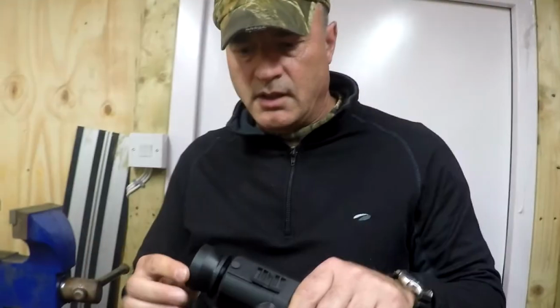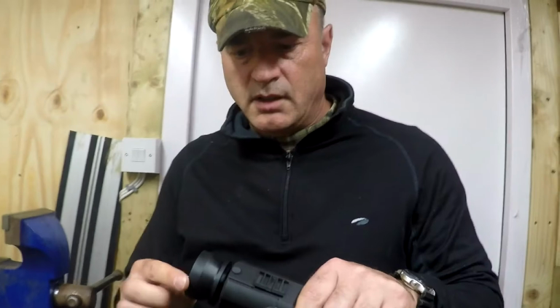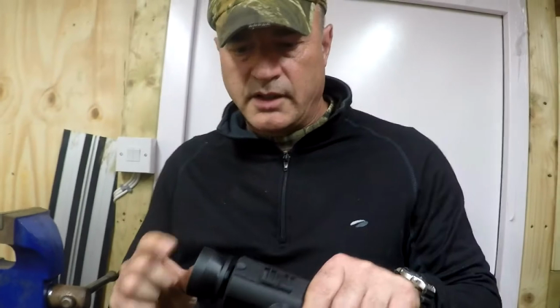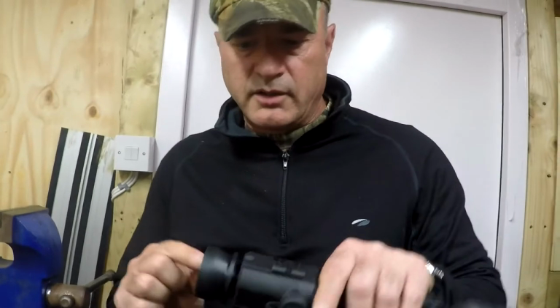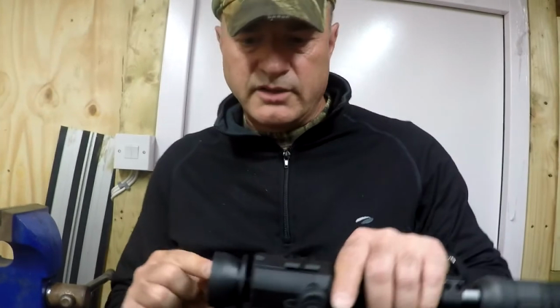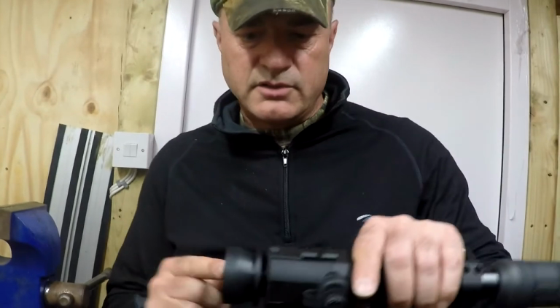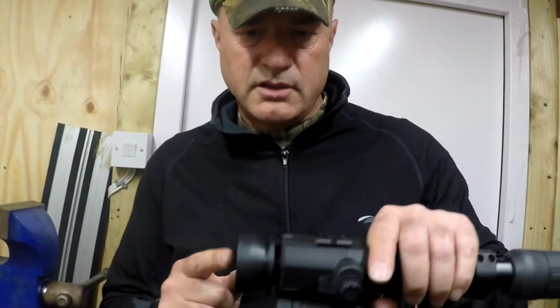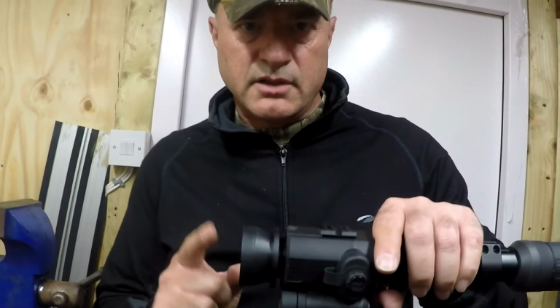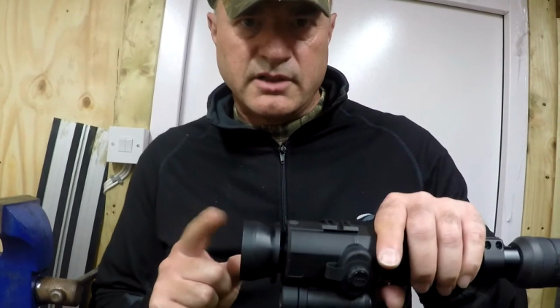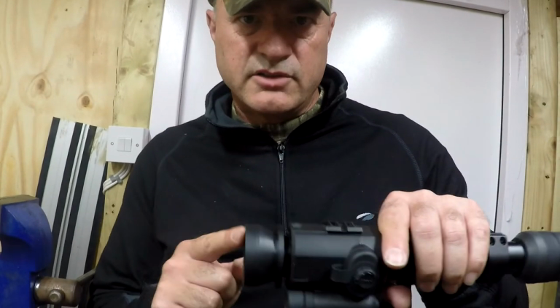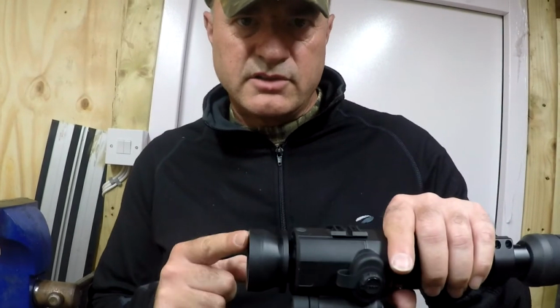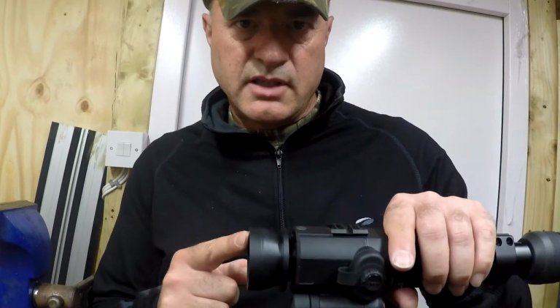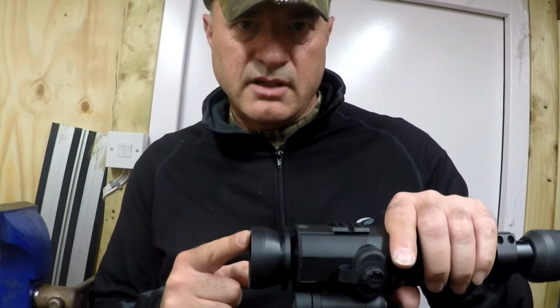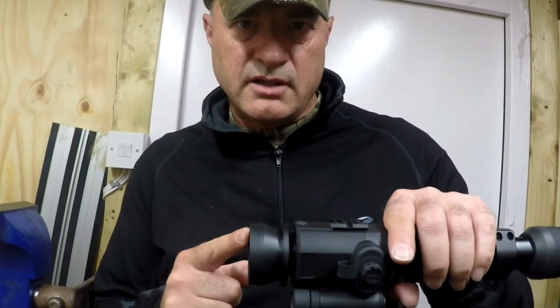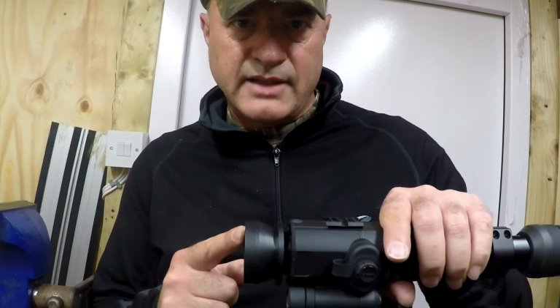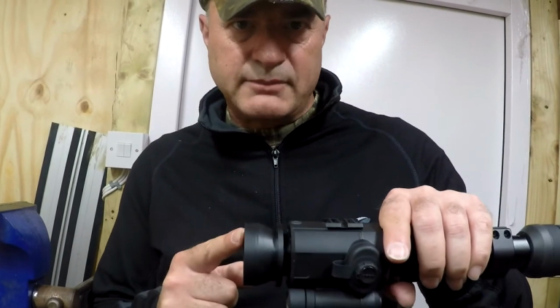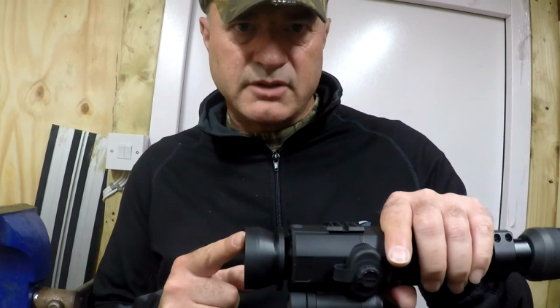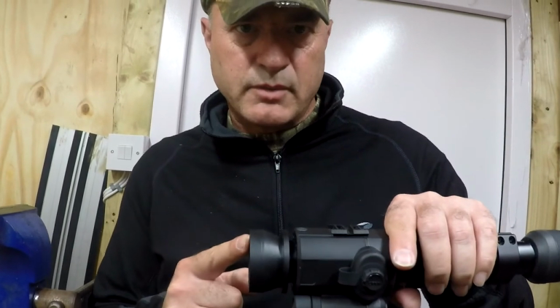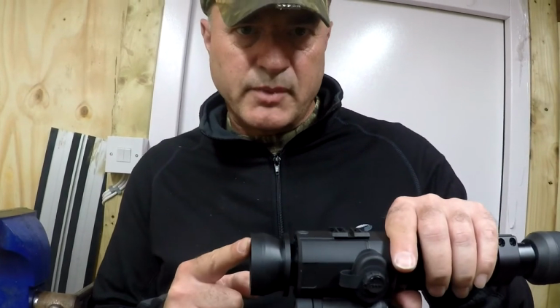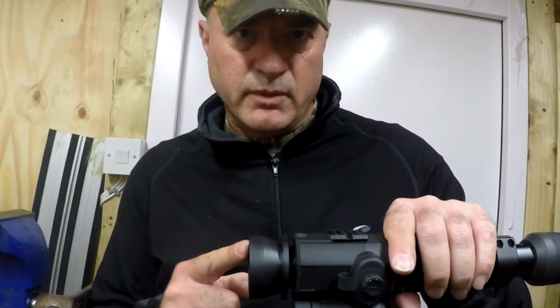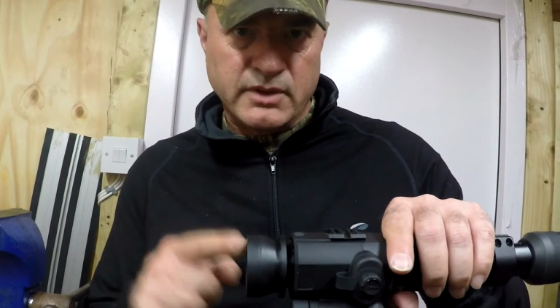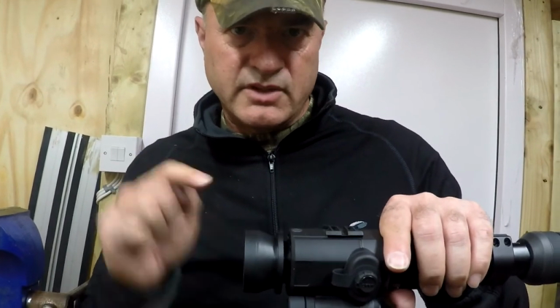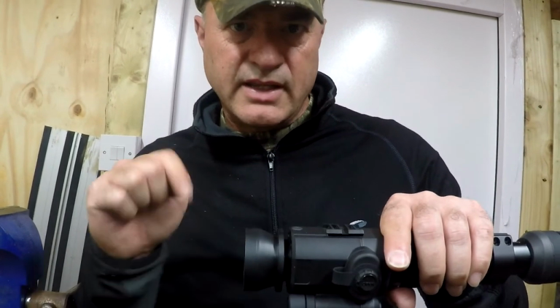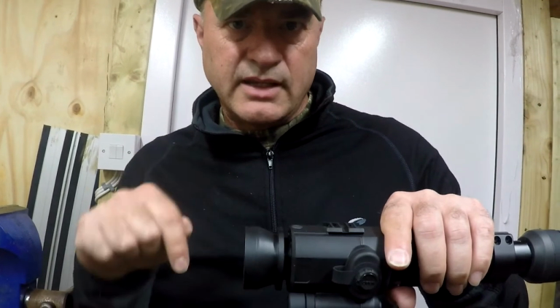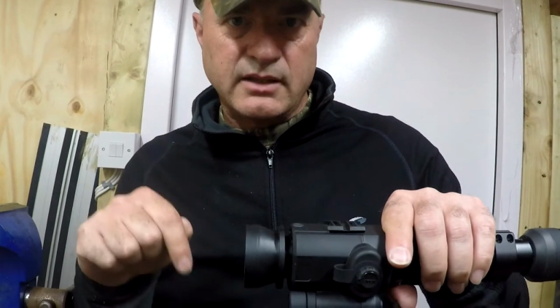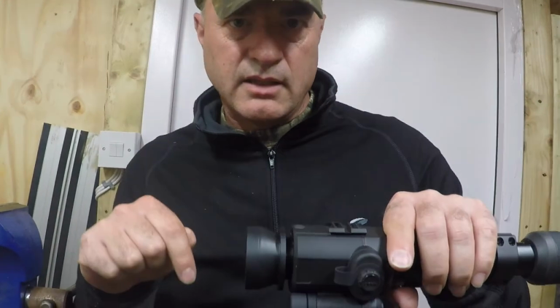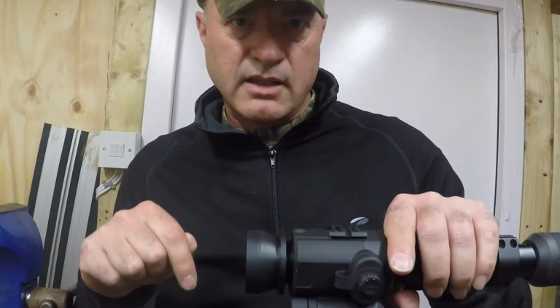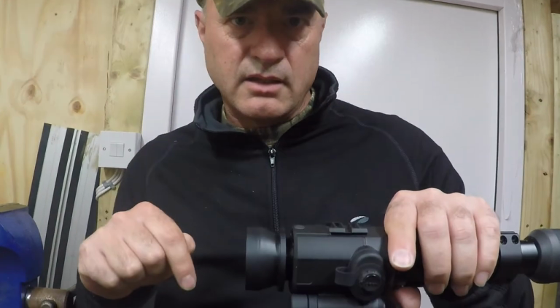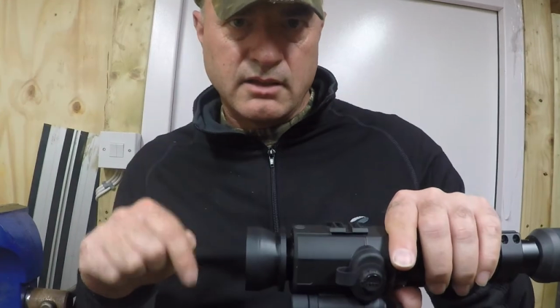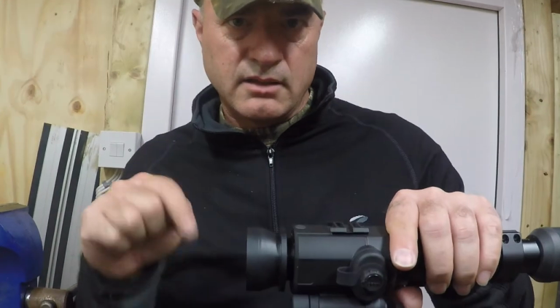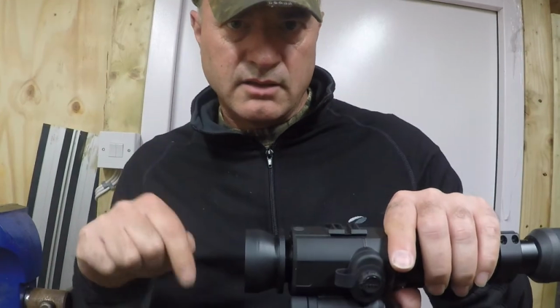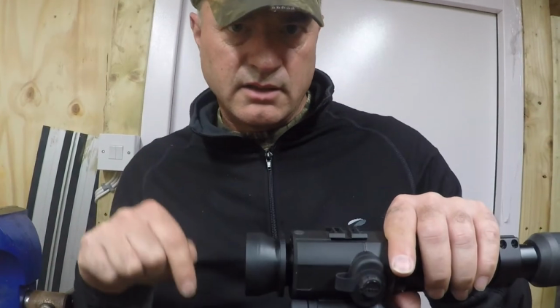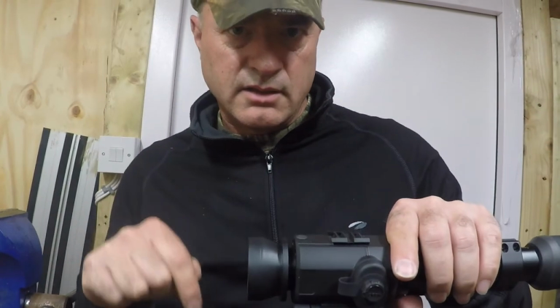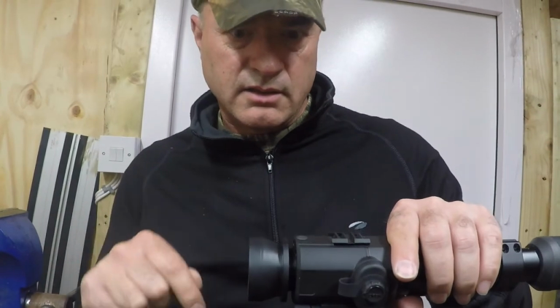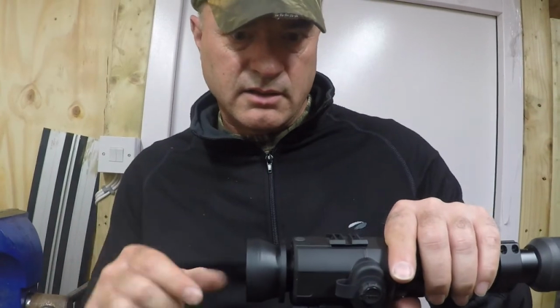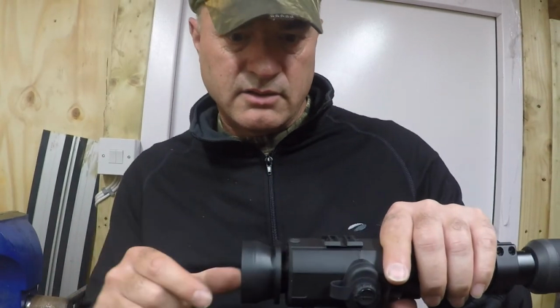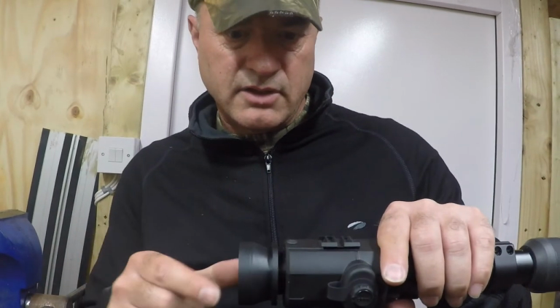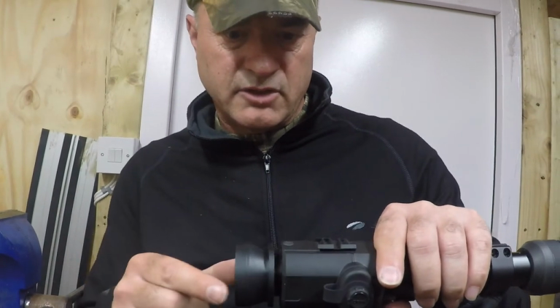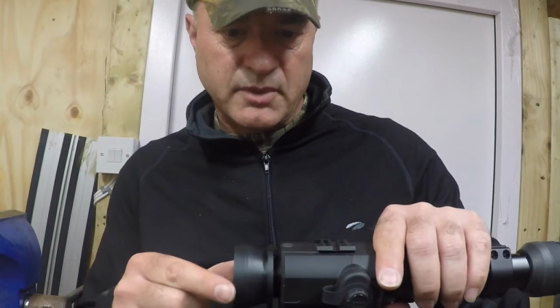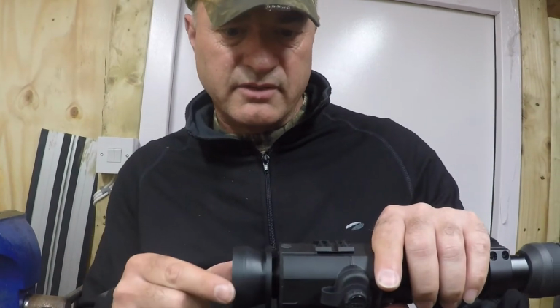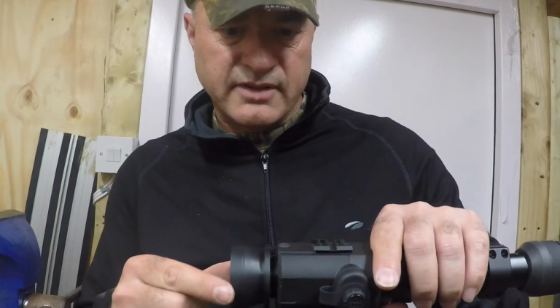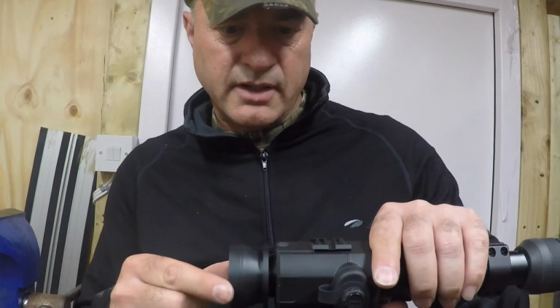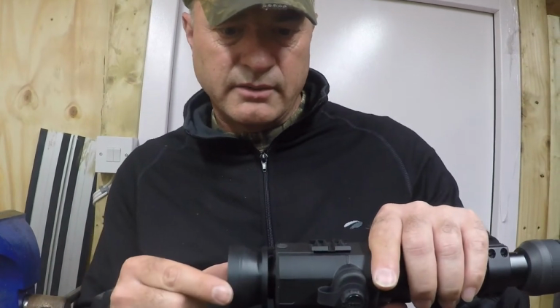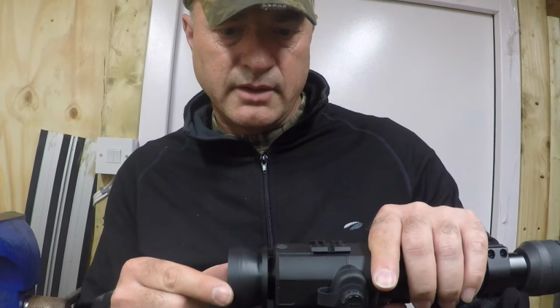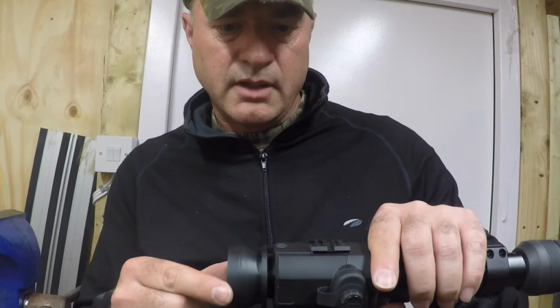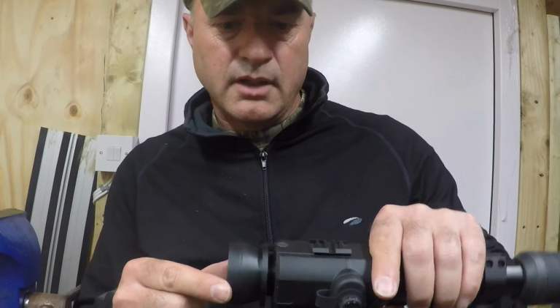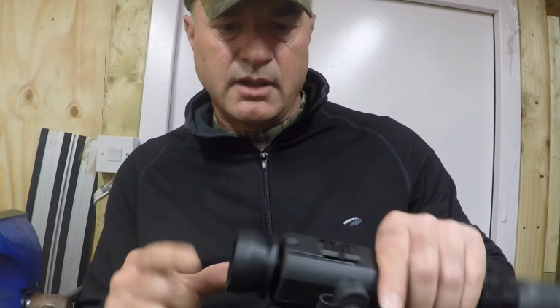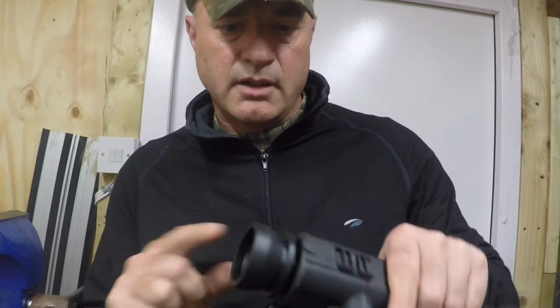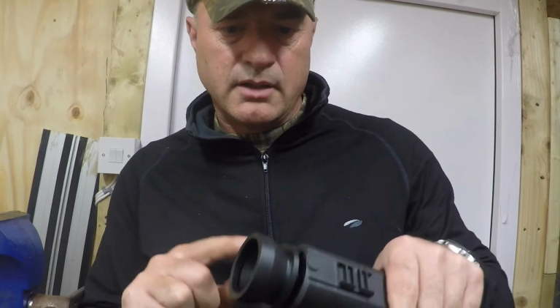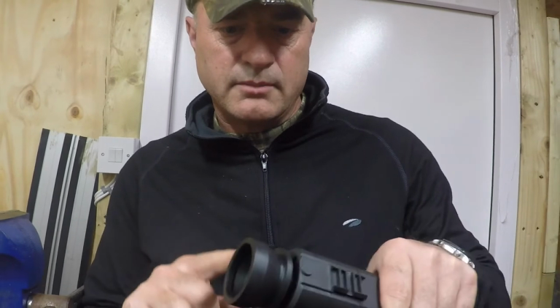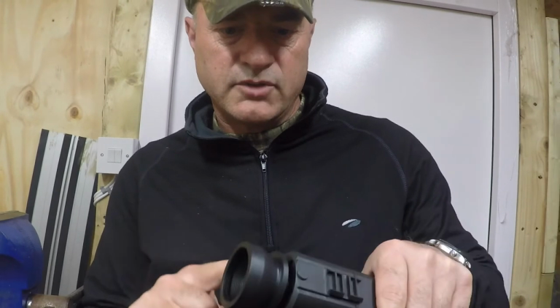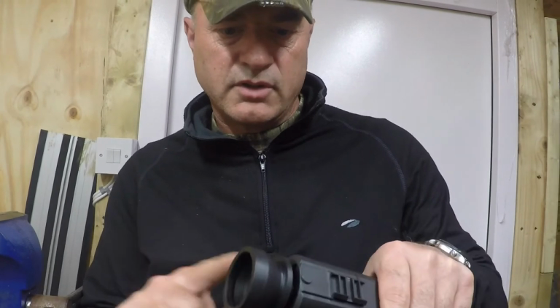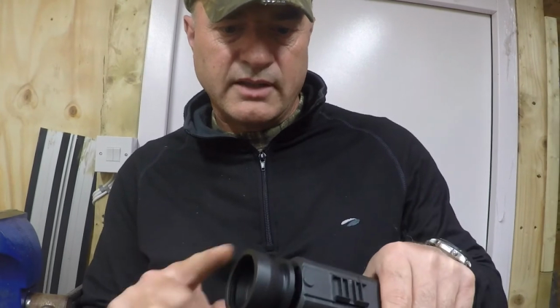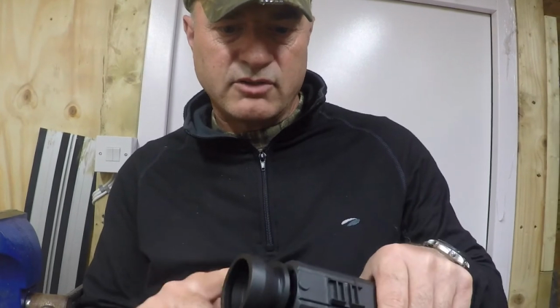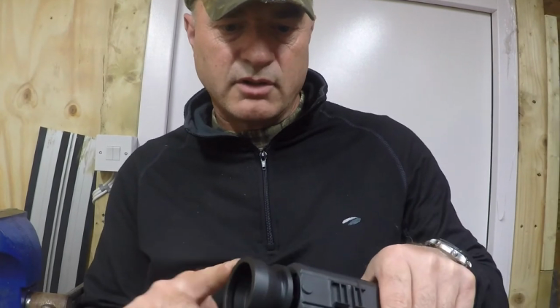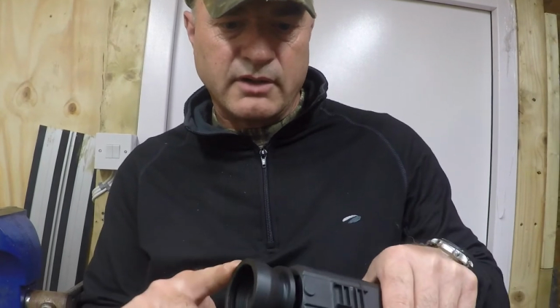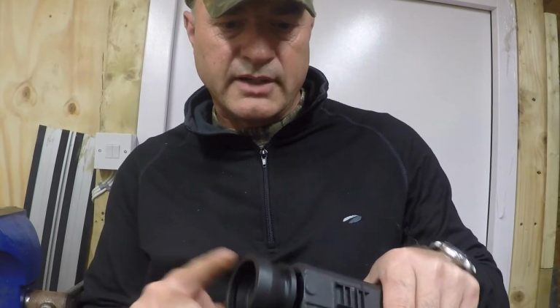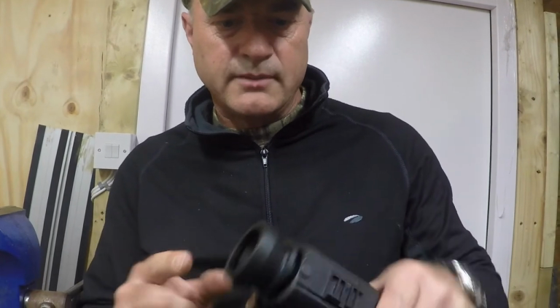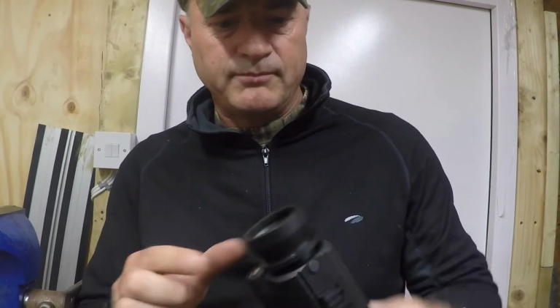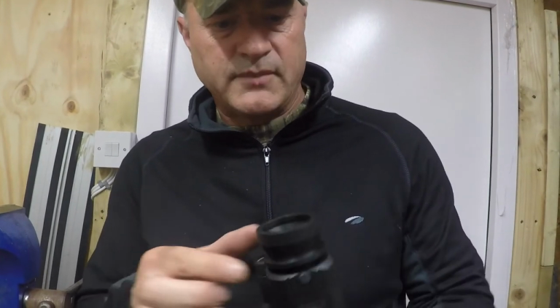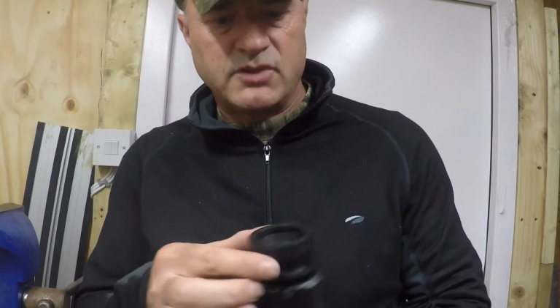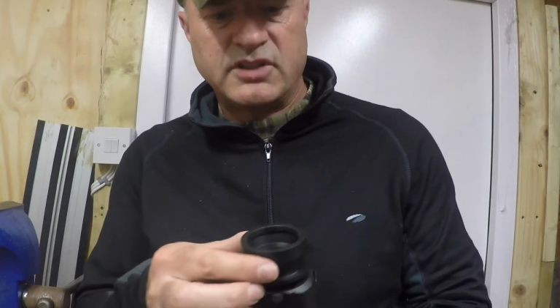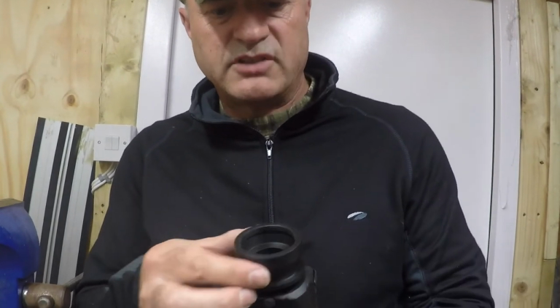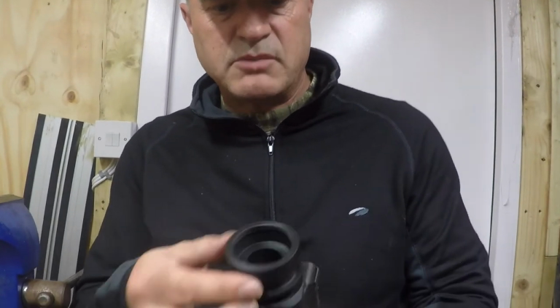Ok guys, this is the adapter that we bought. There's a link in the text below the video so you can get these online — it's £16.